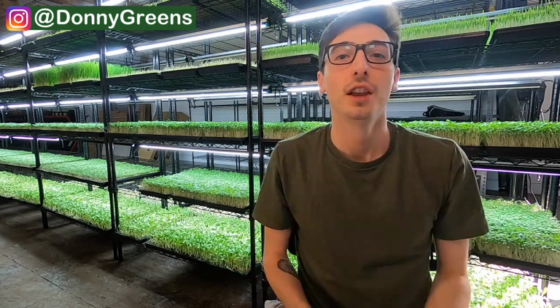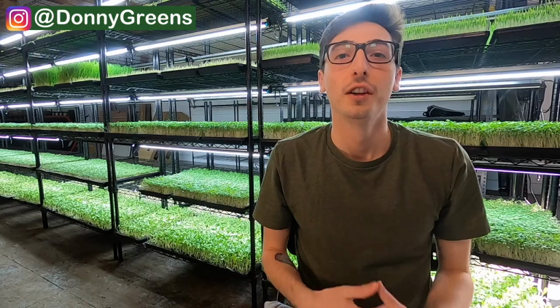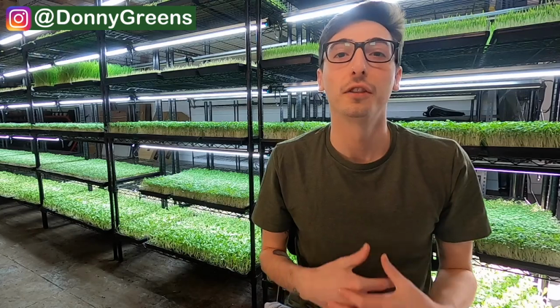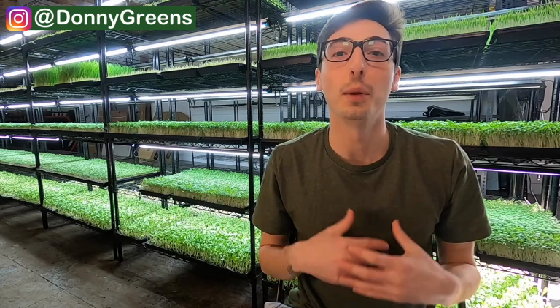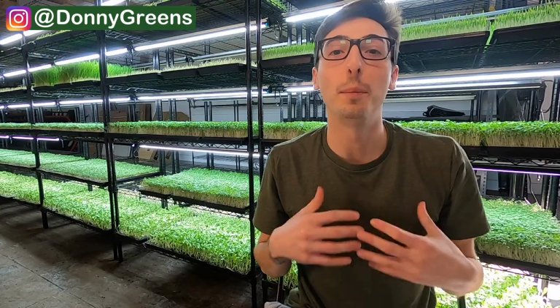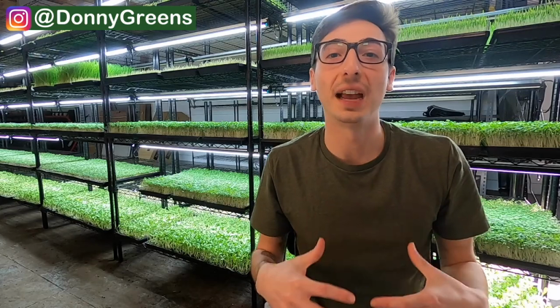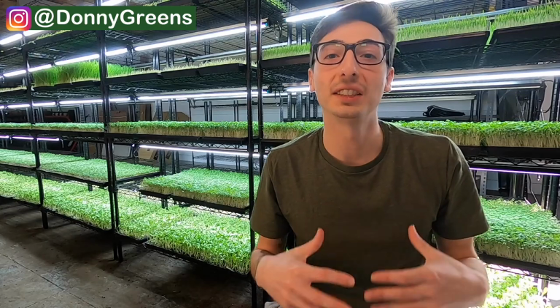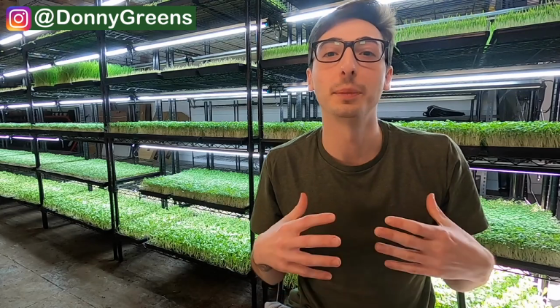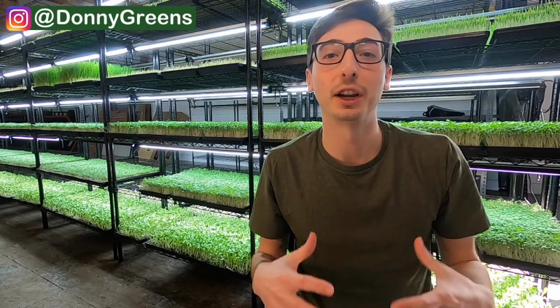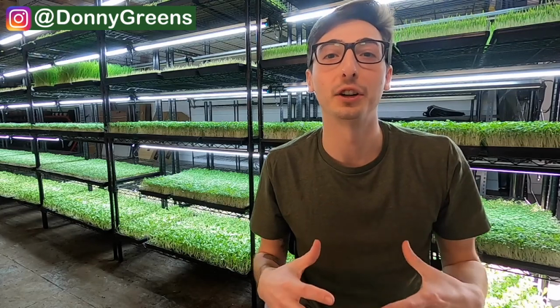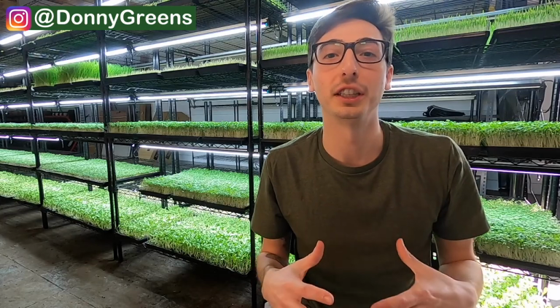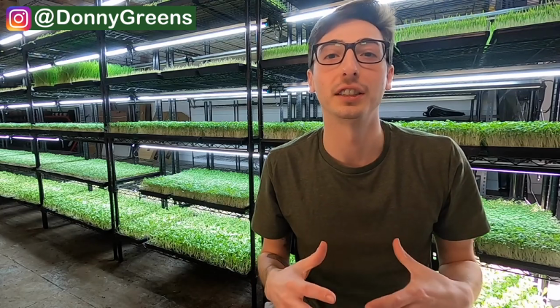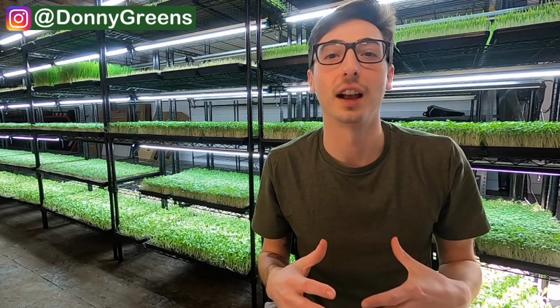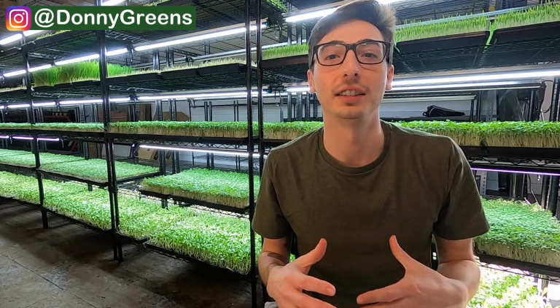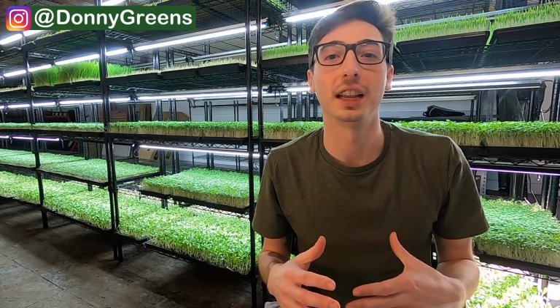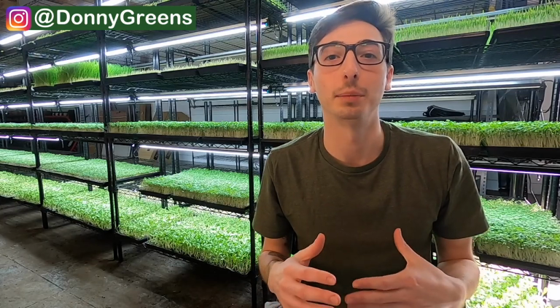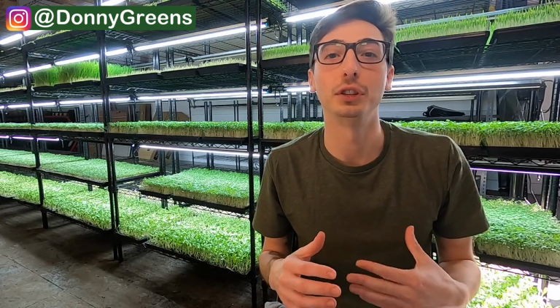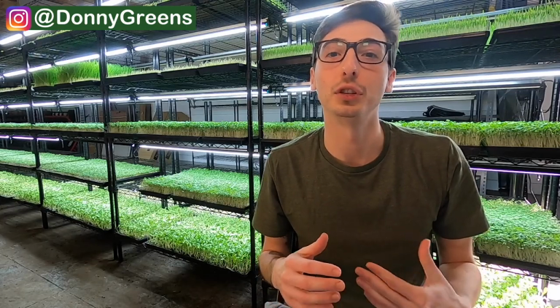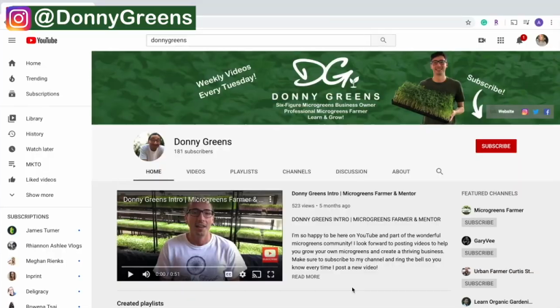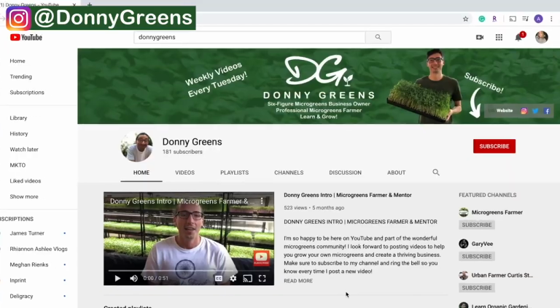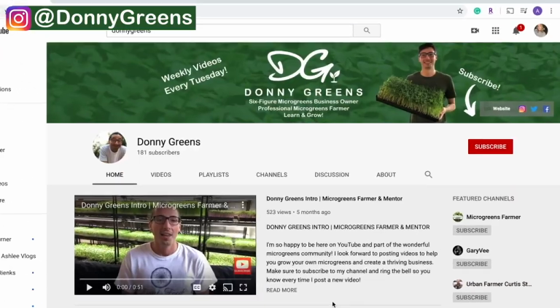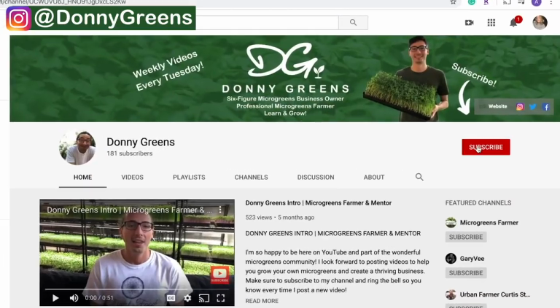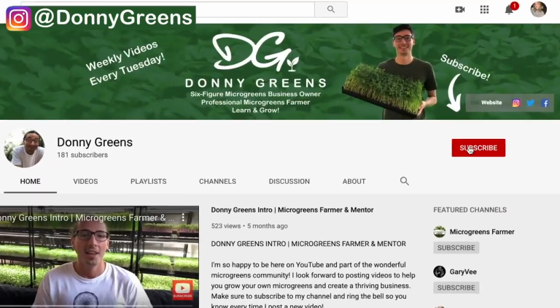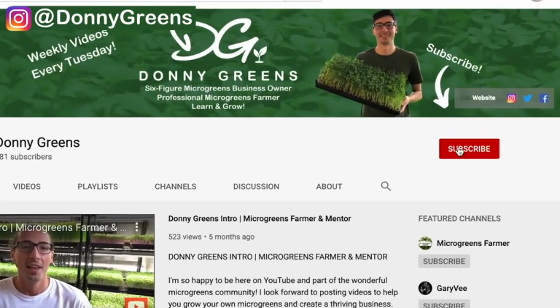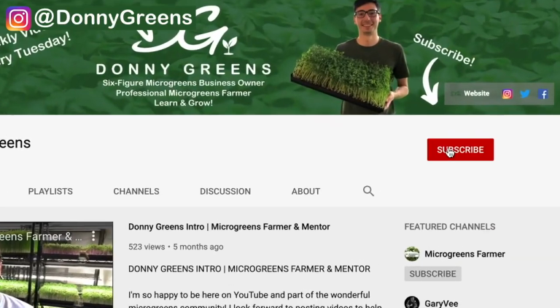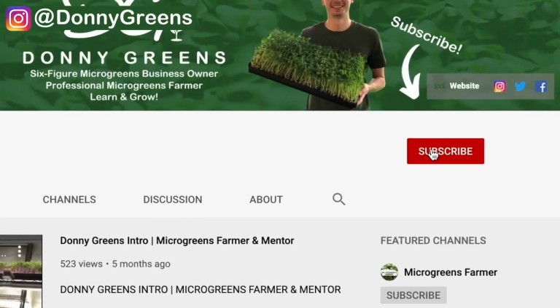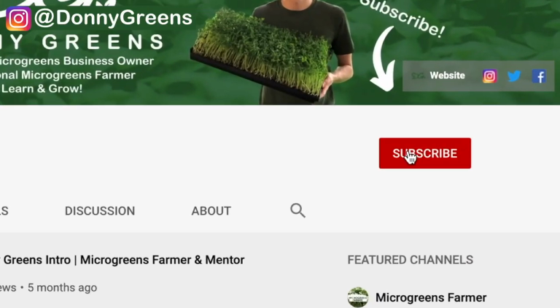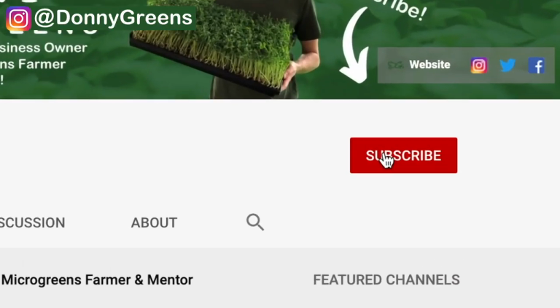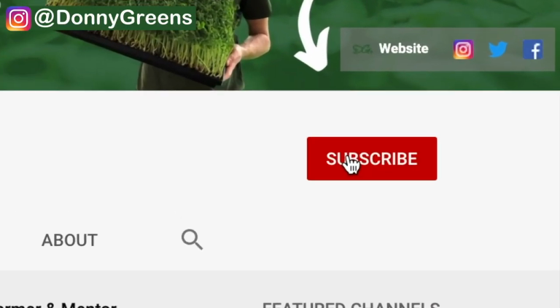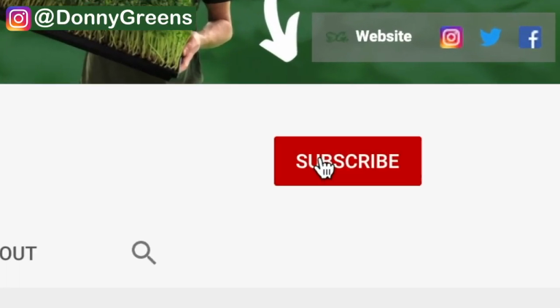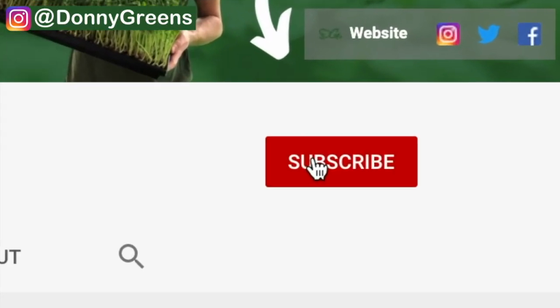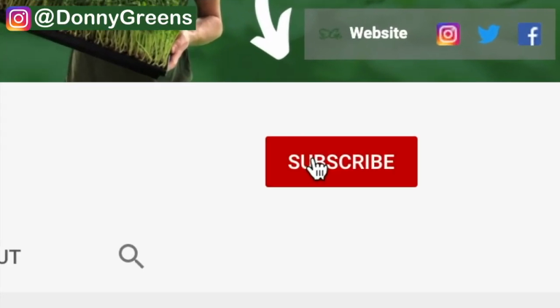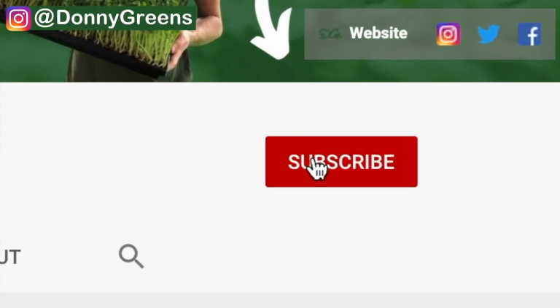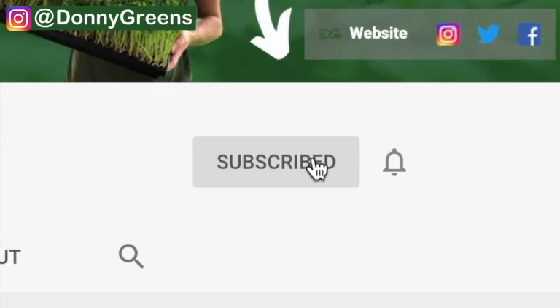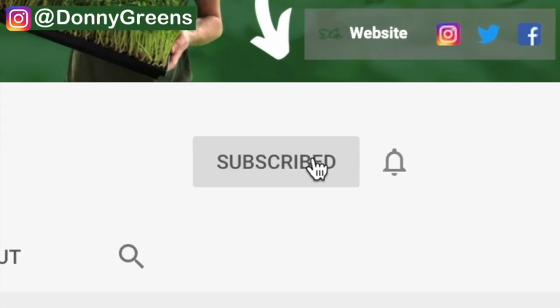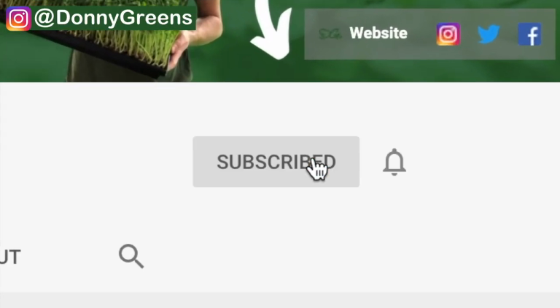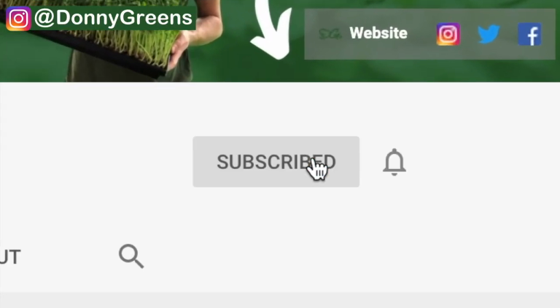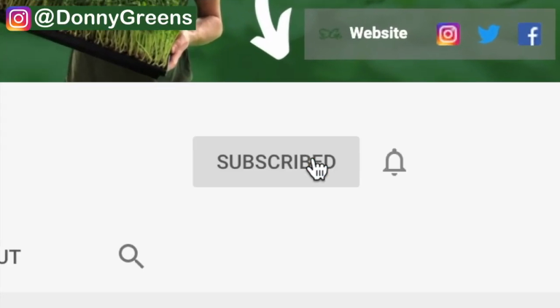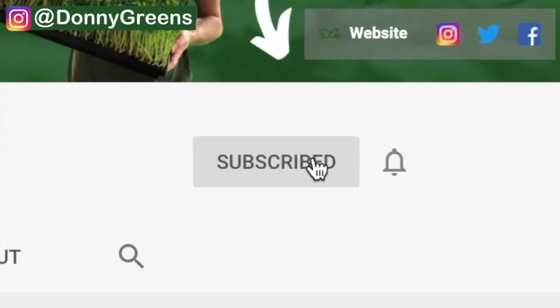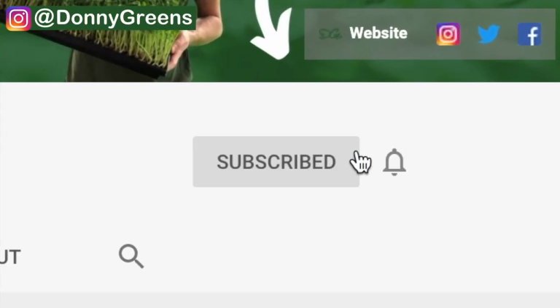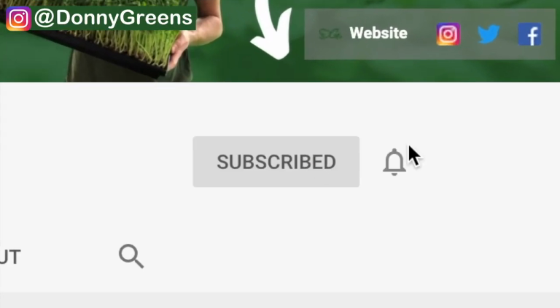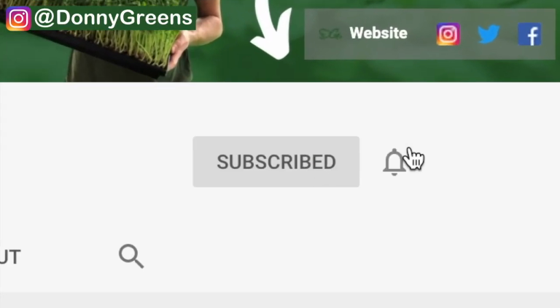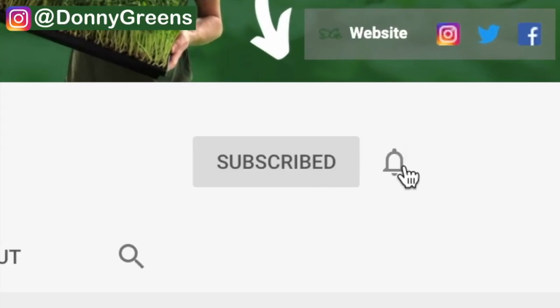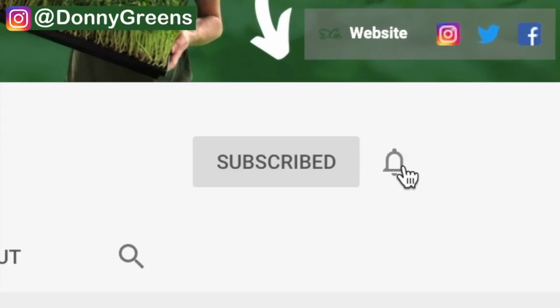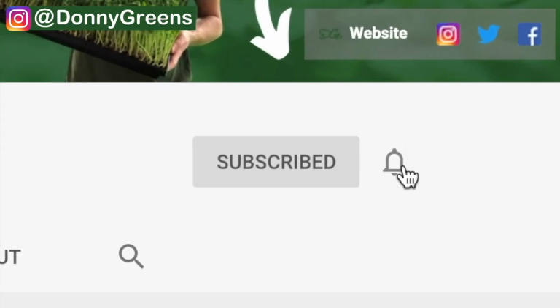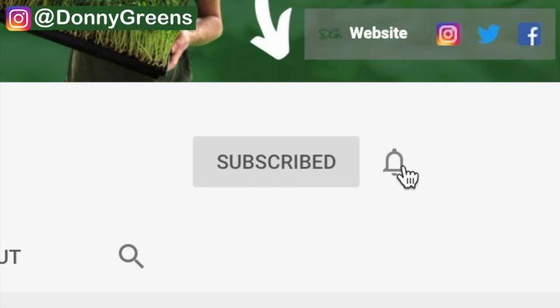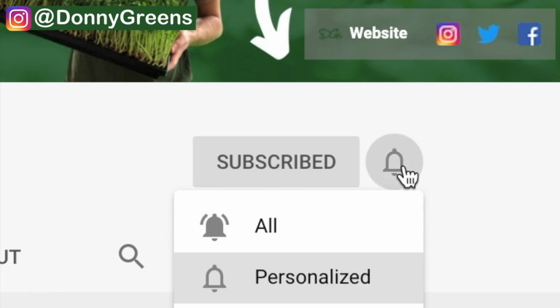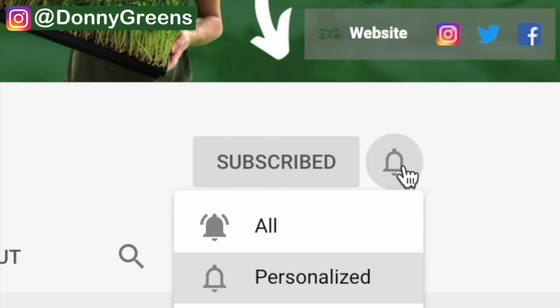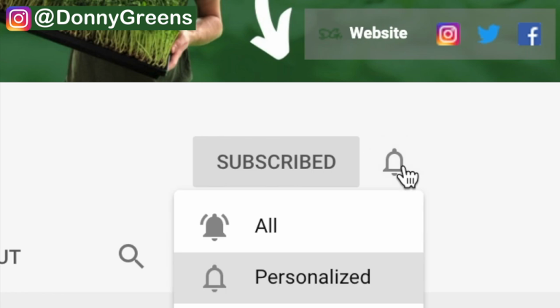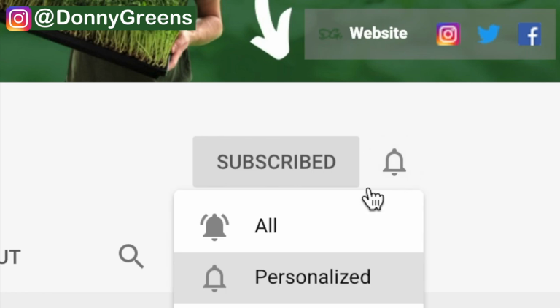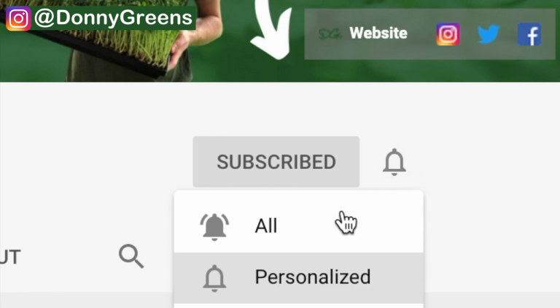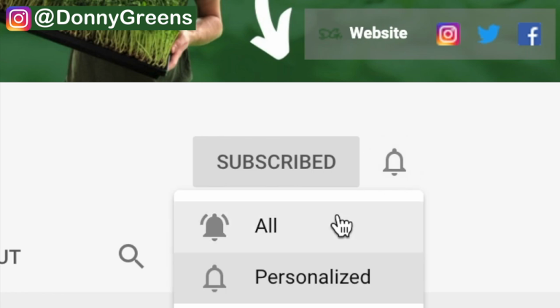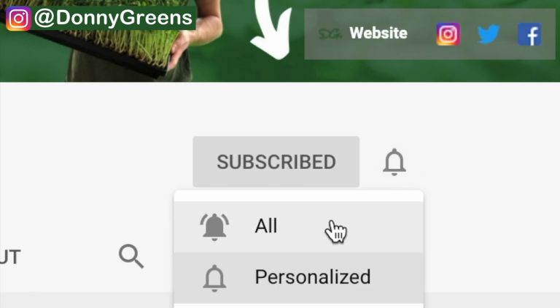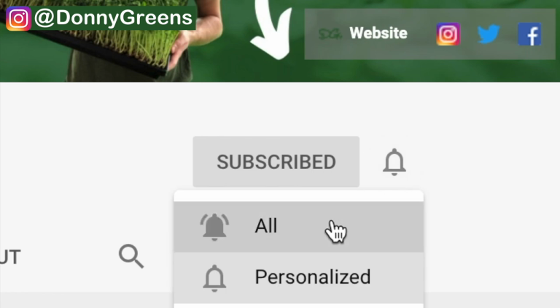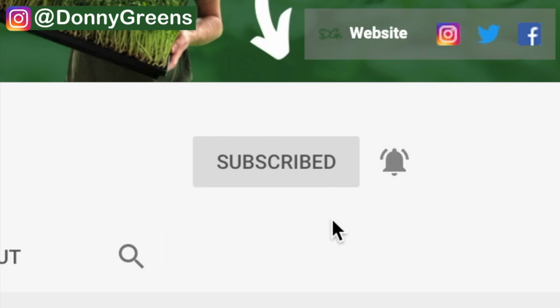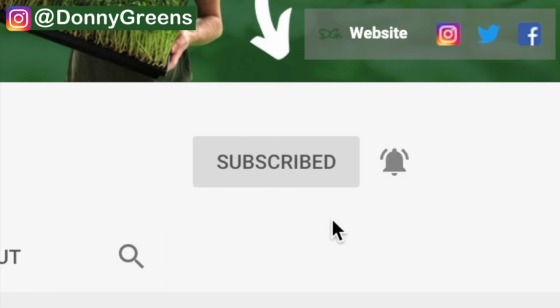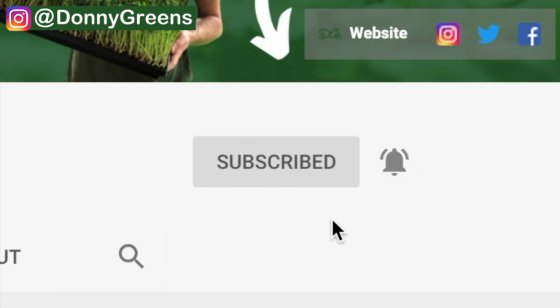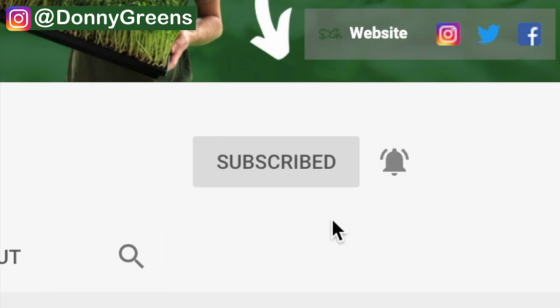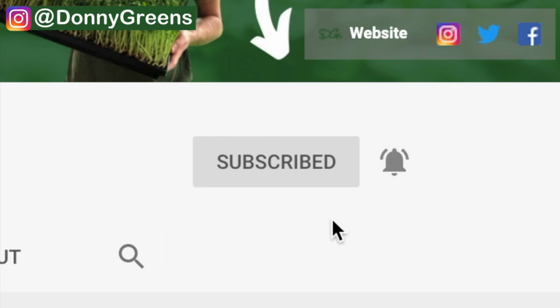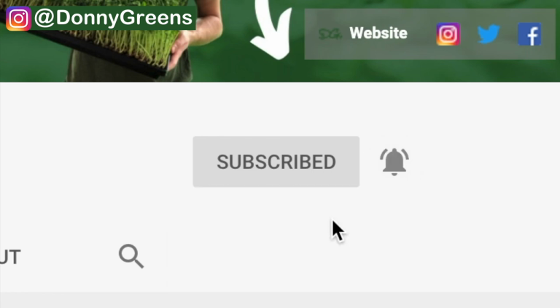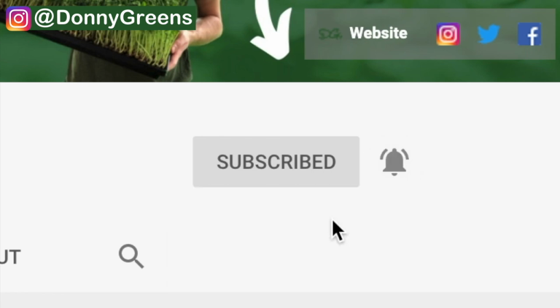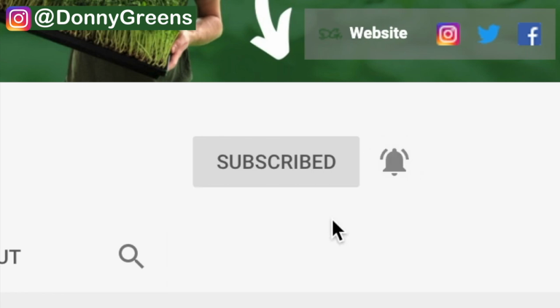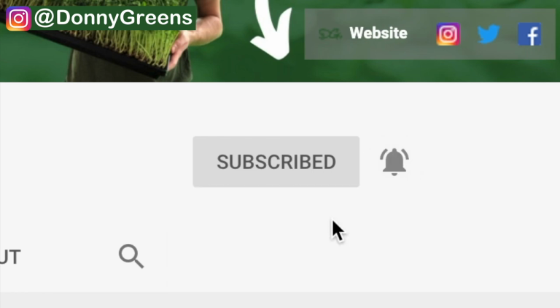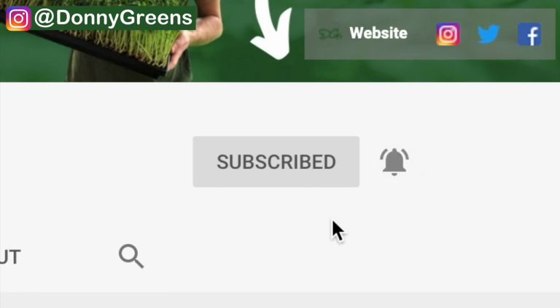For the best microgreens content be sure to subscribe to my channel and ring the bell, that way you get notified every time I release a new video every Tuesday.